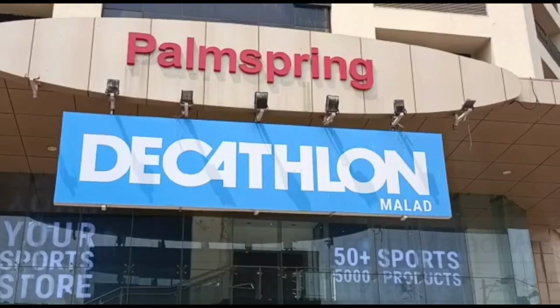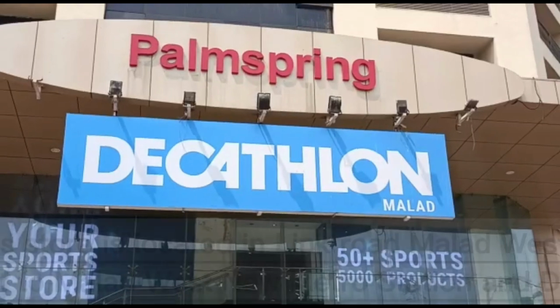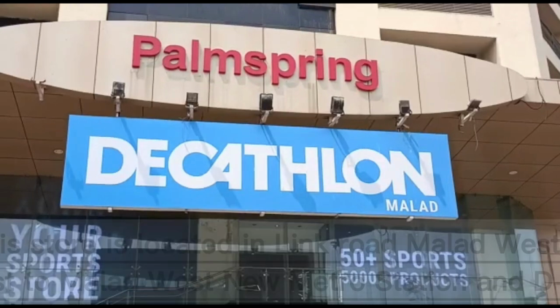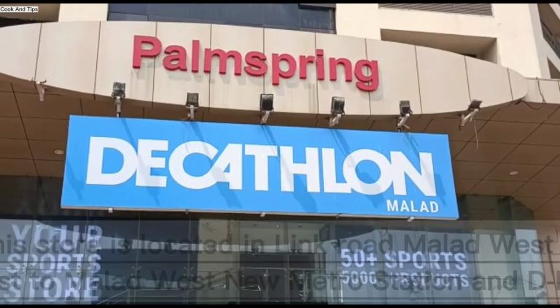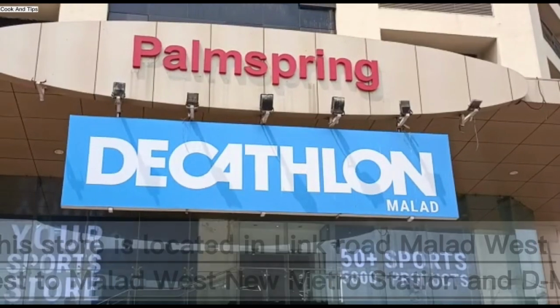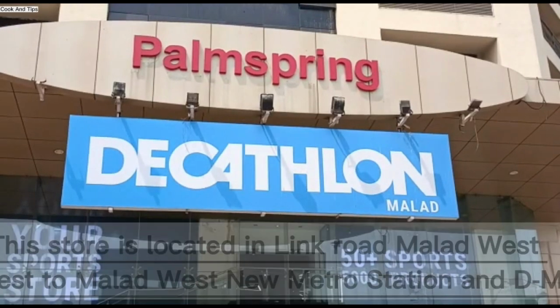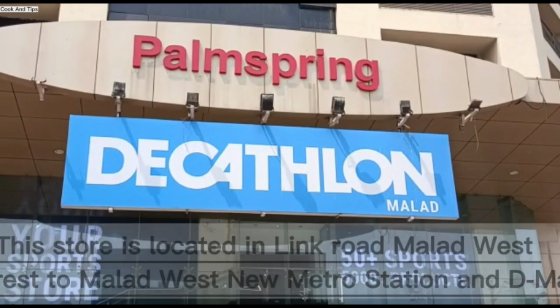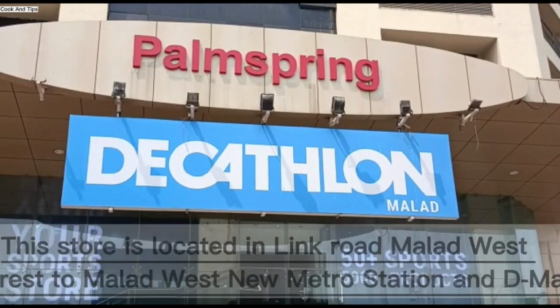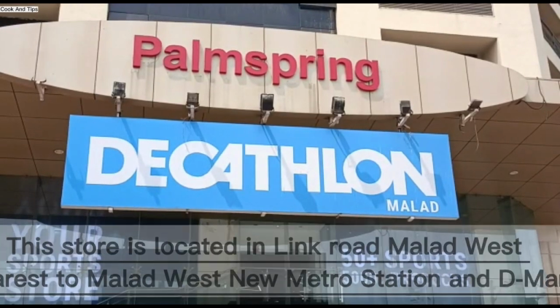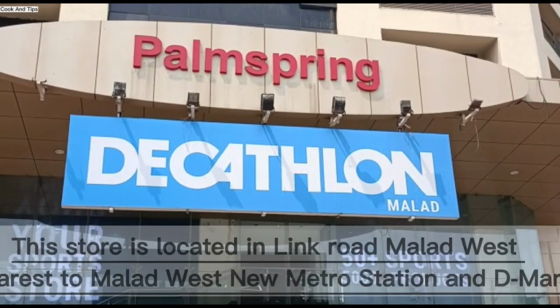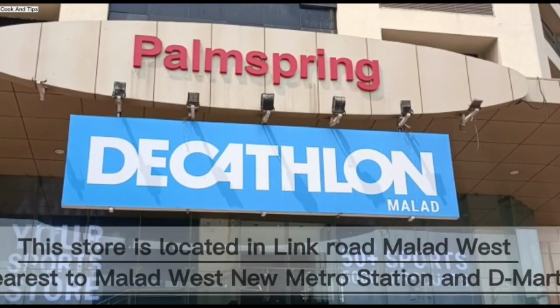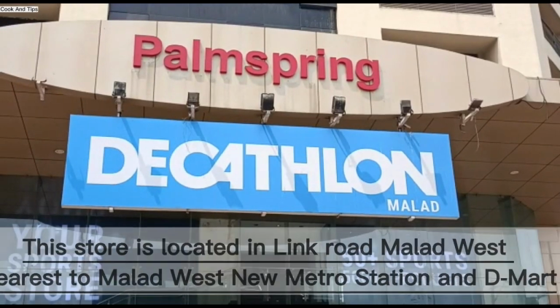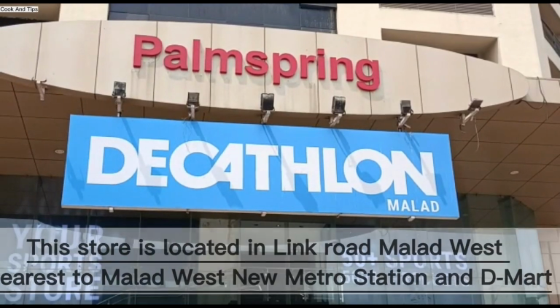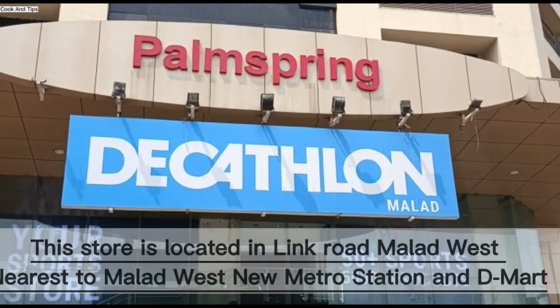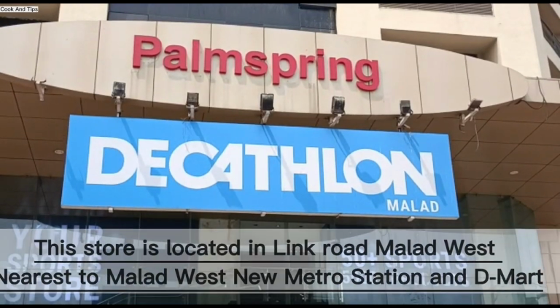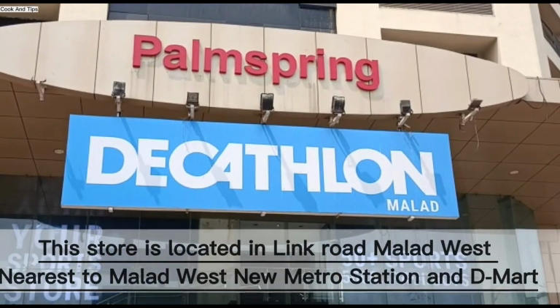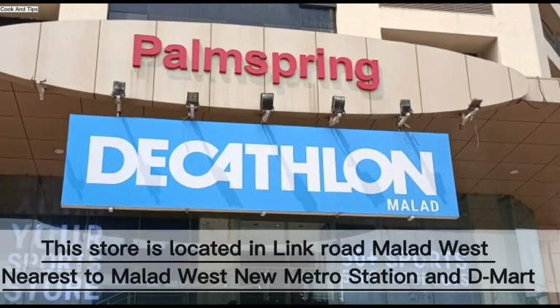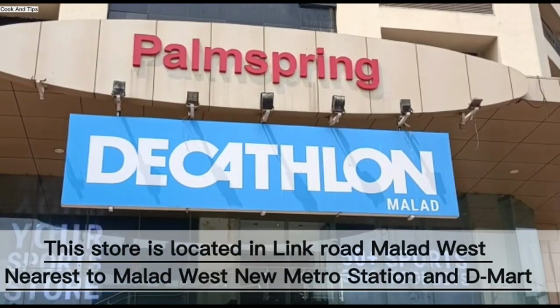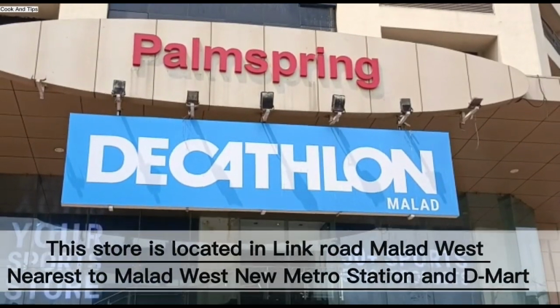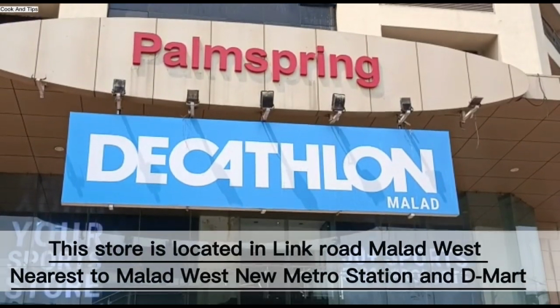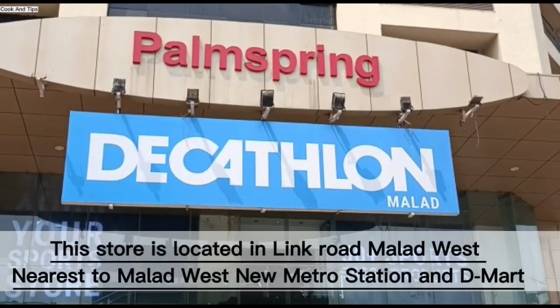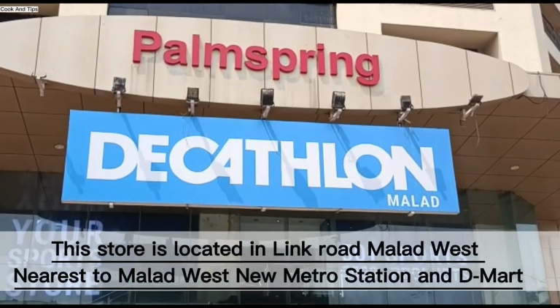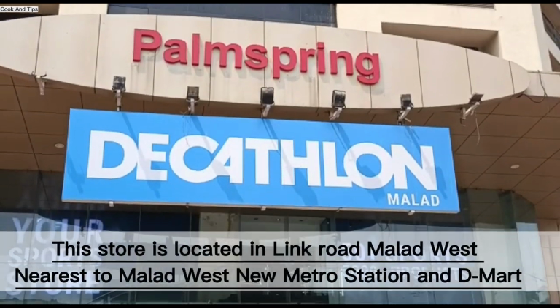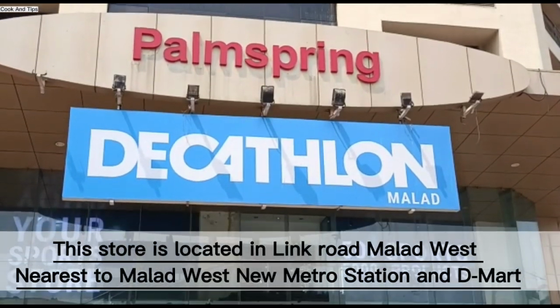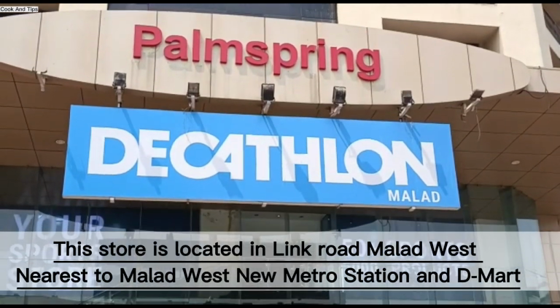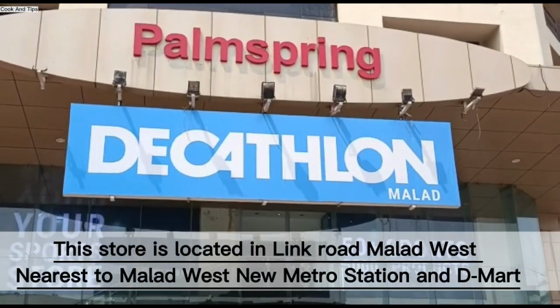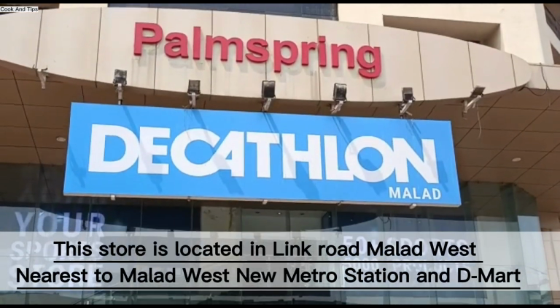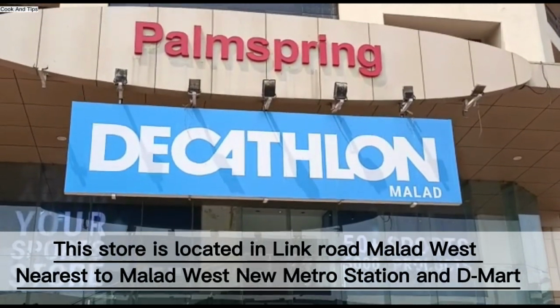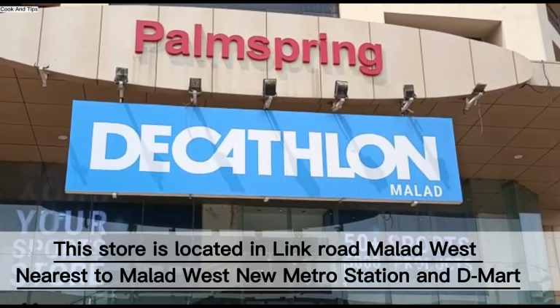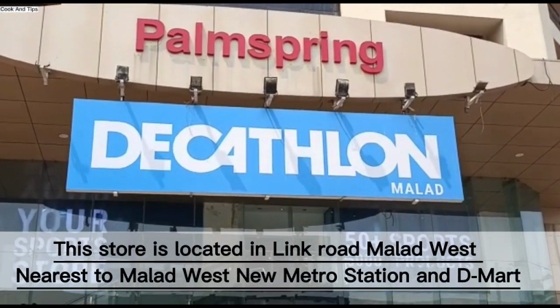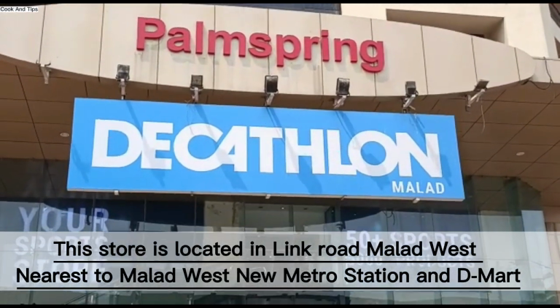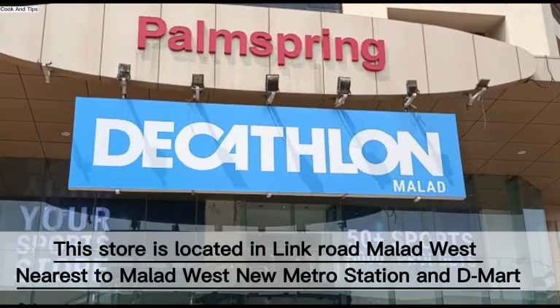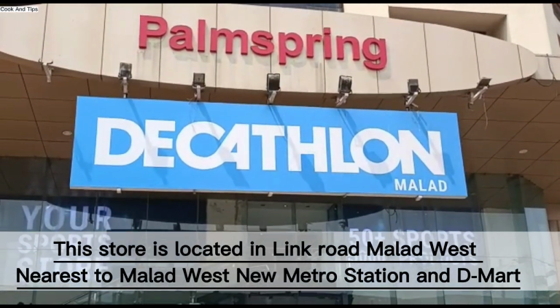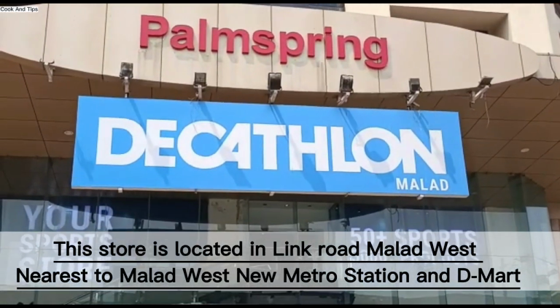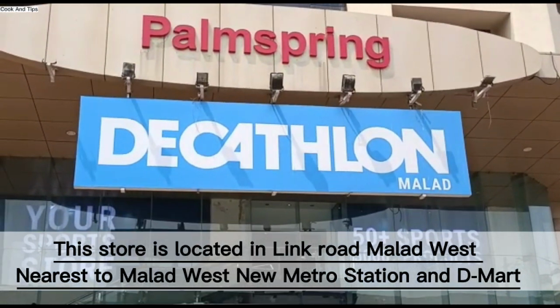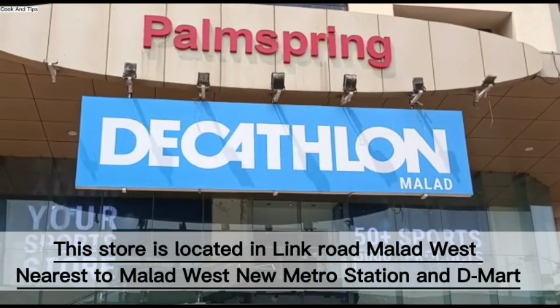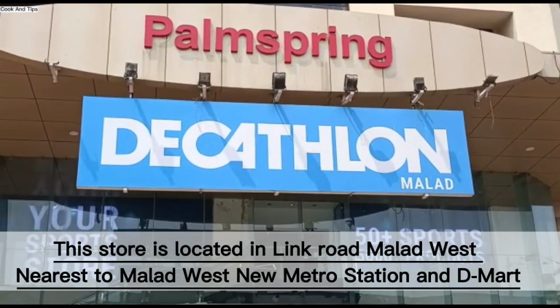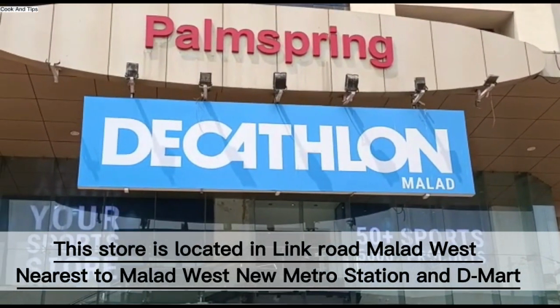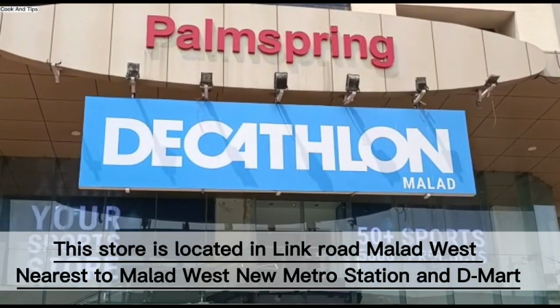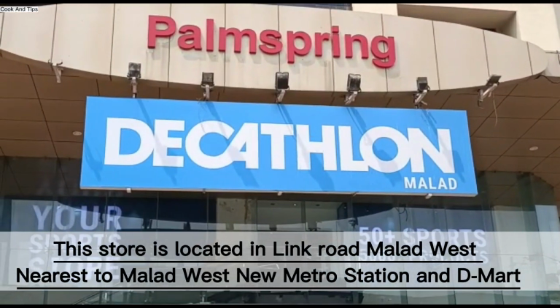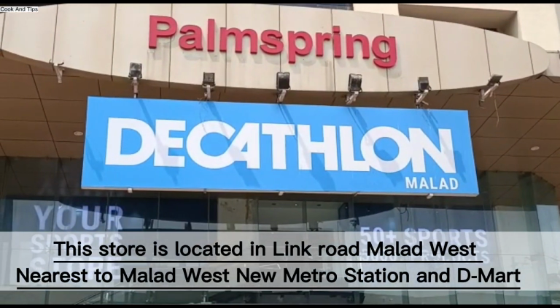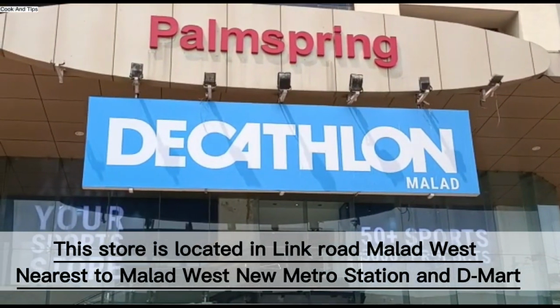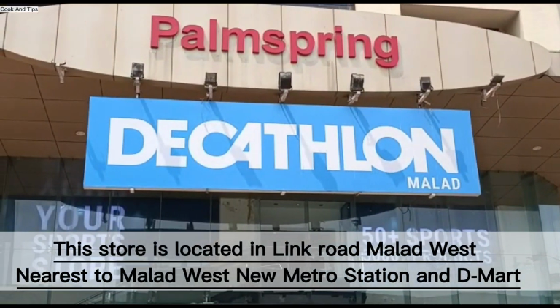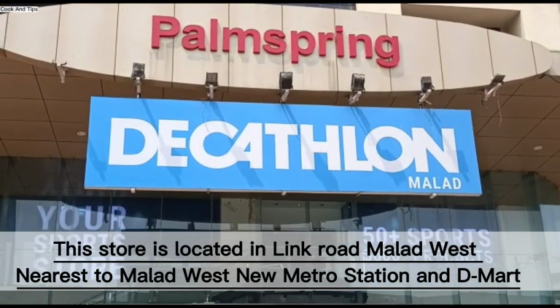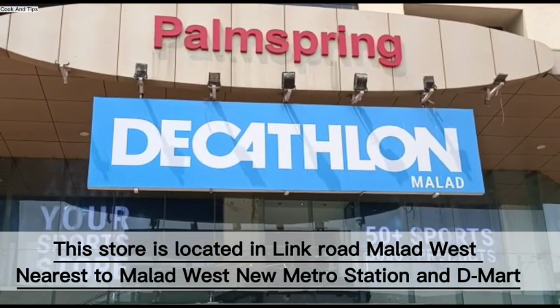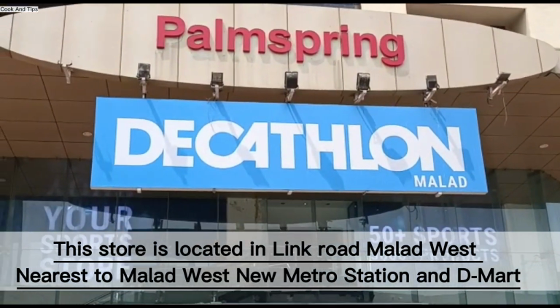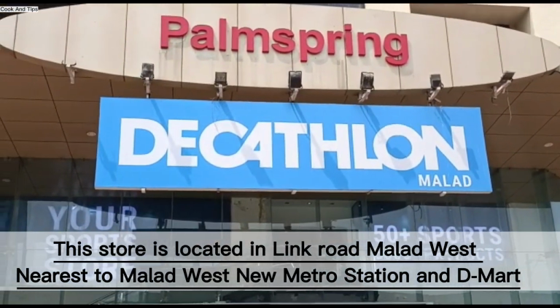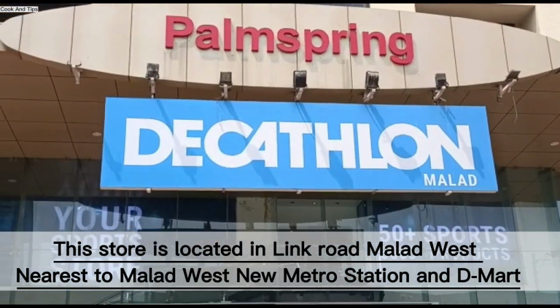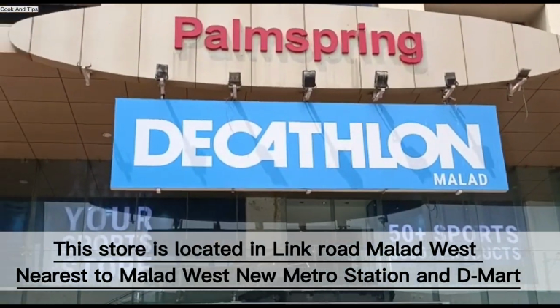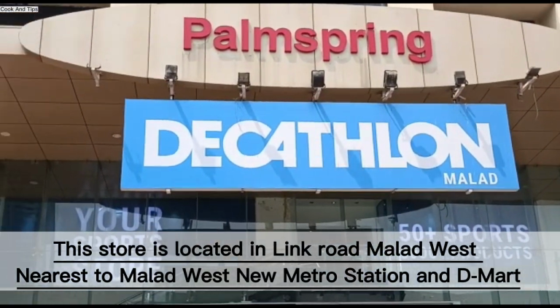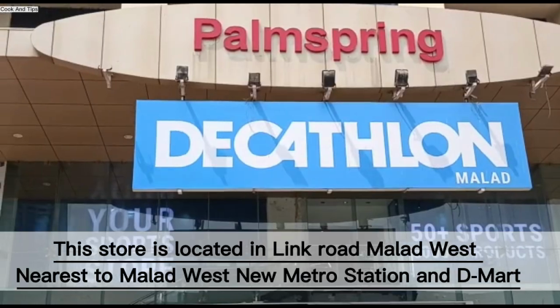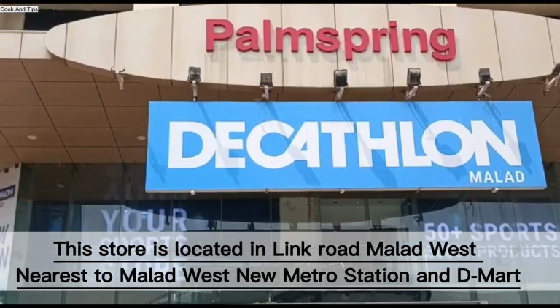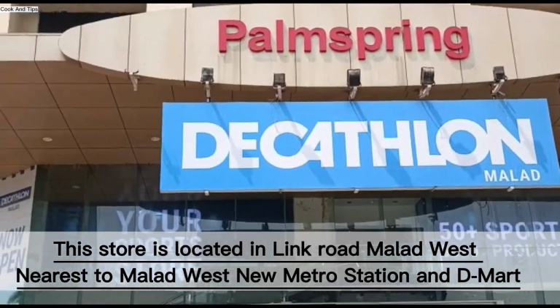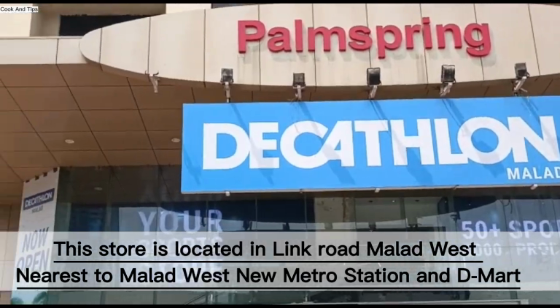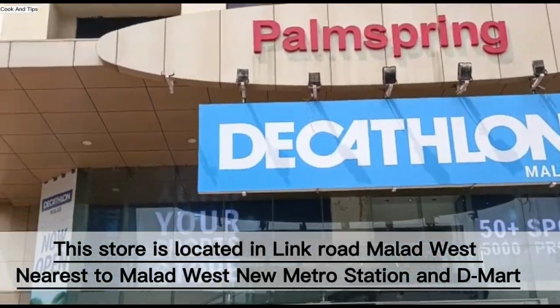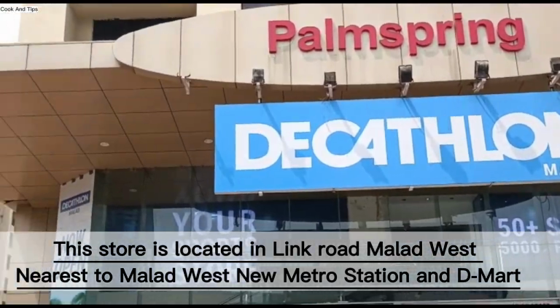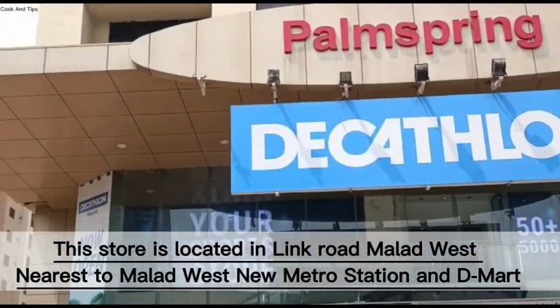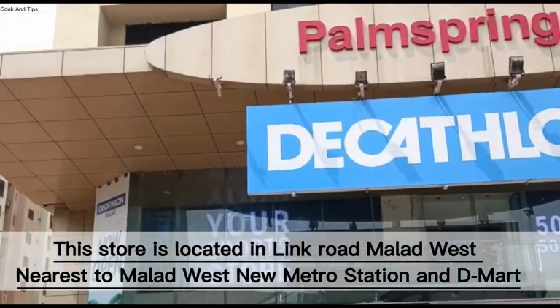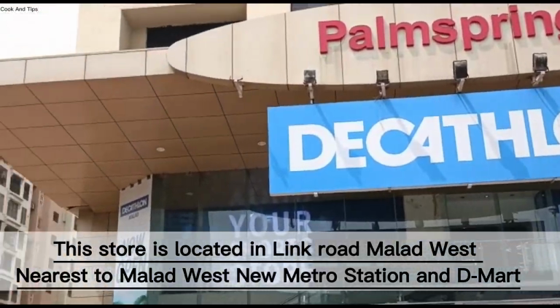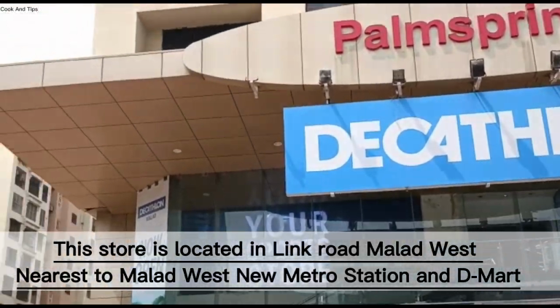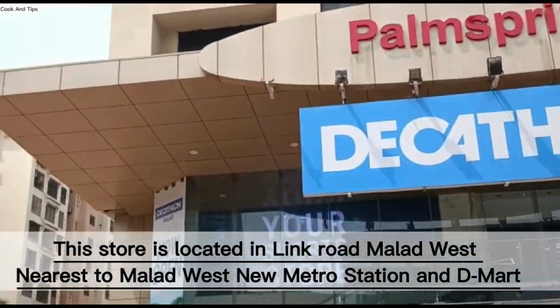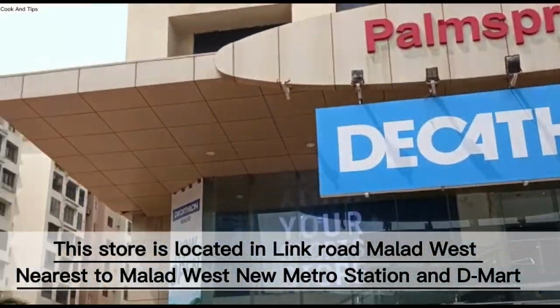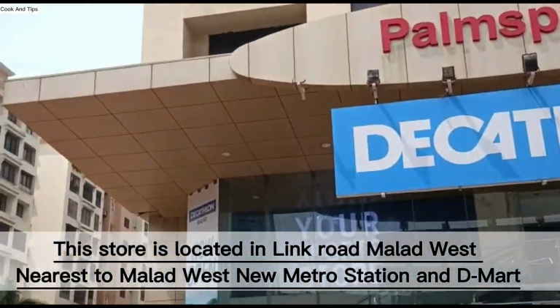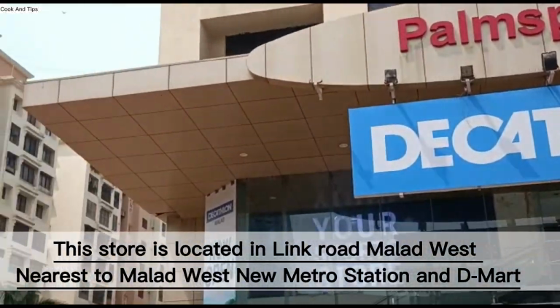Hello friends, welcome to Cook and Tips blog. Today I am coming to Decathlon, where you can get a variety of sports products.